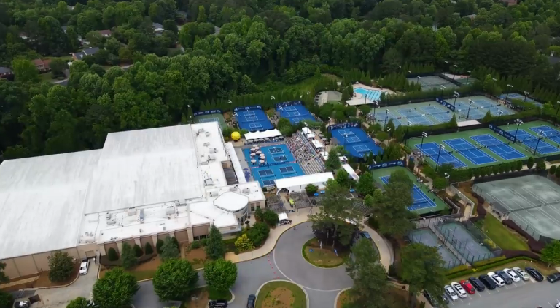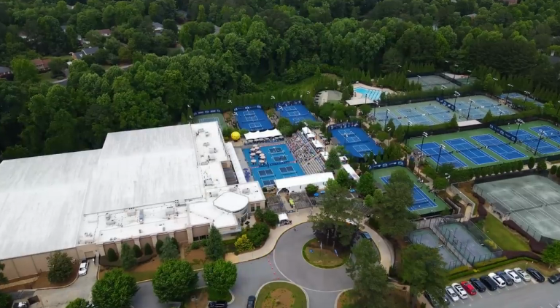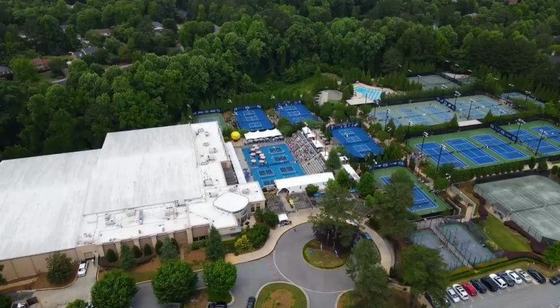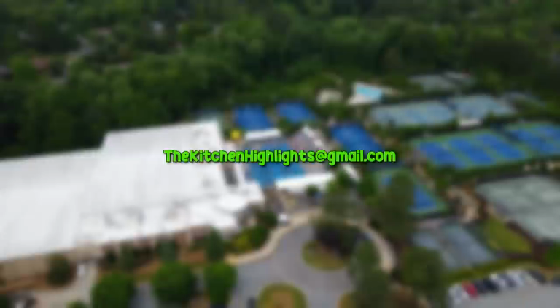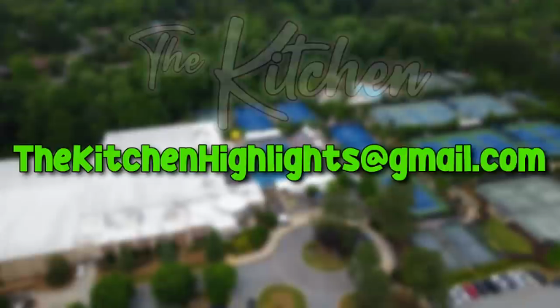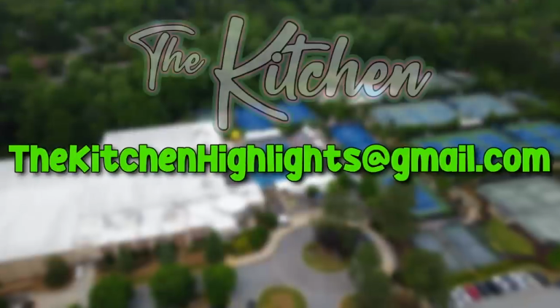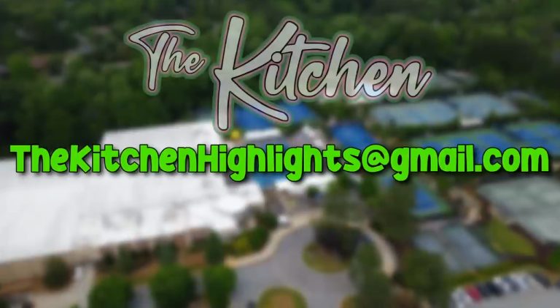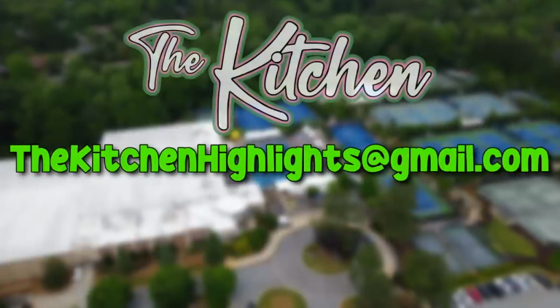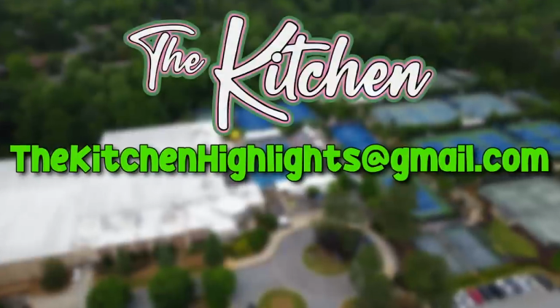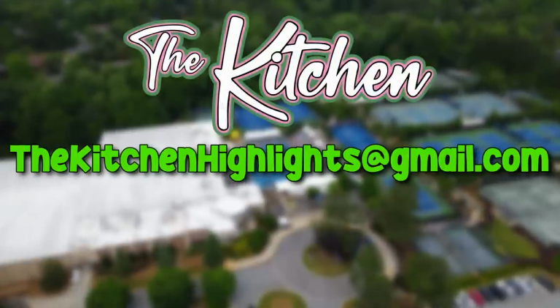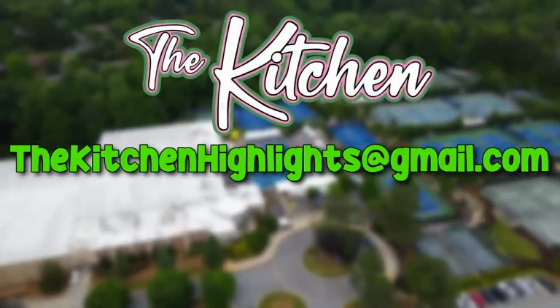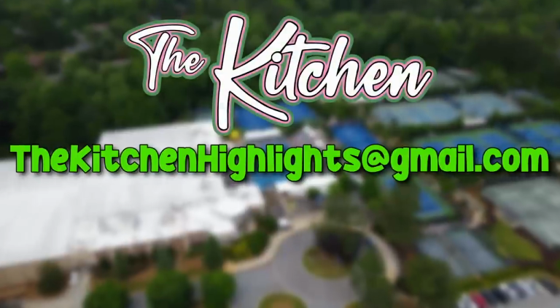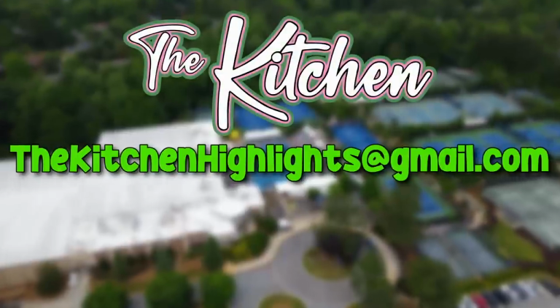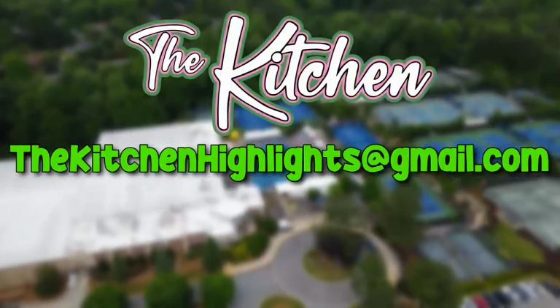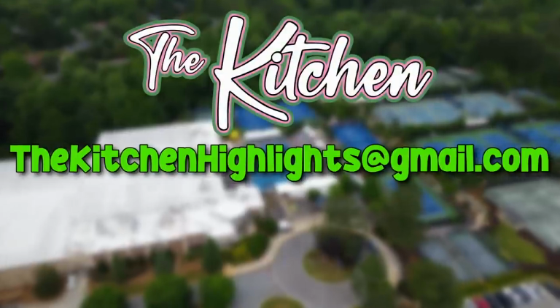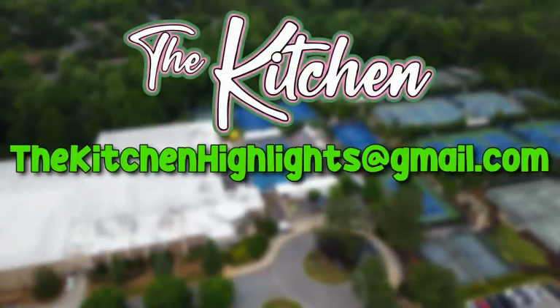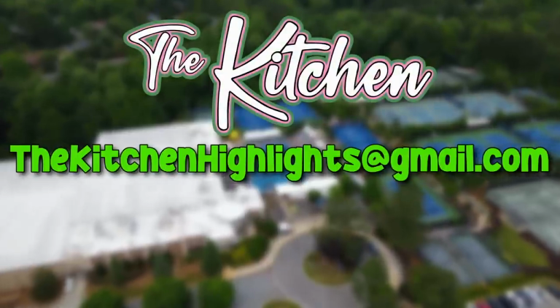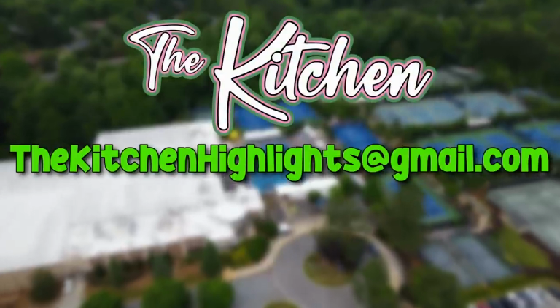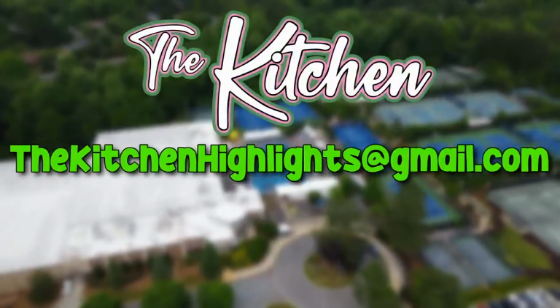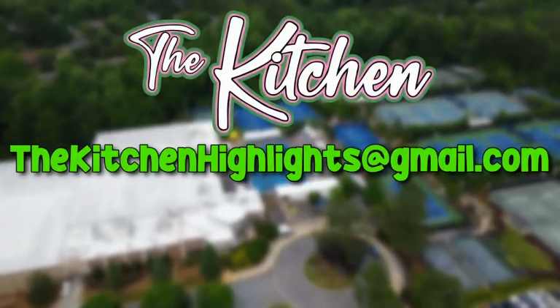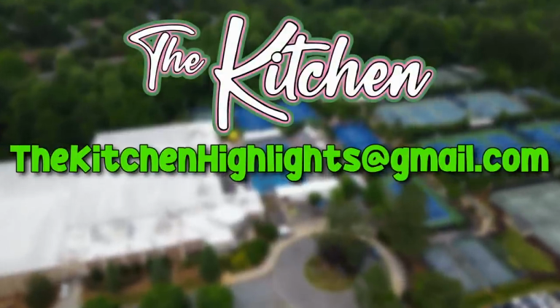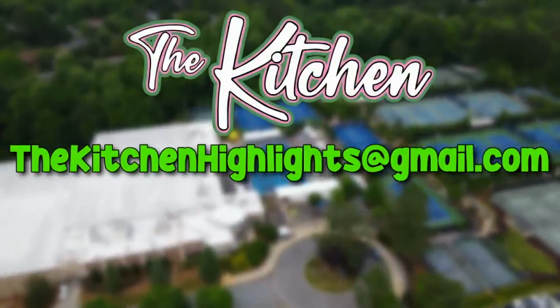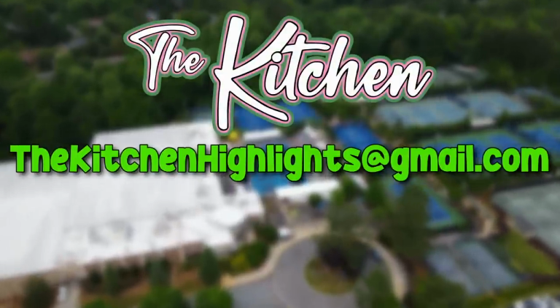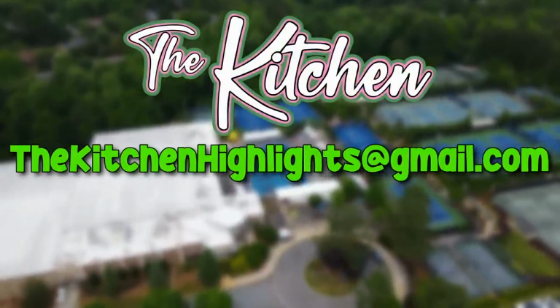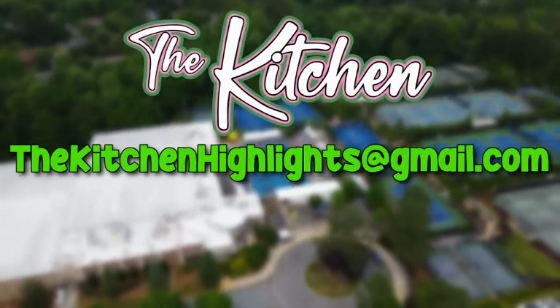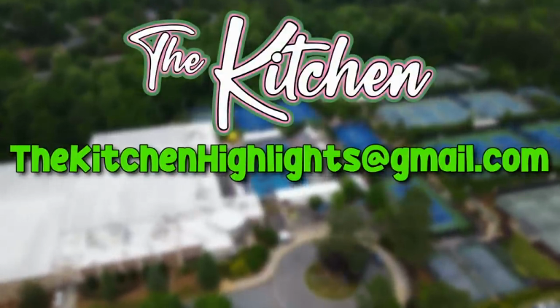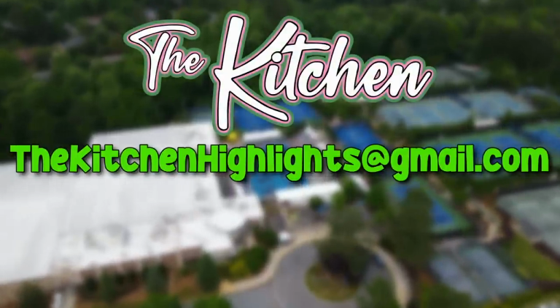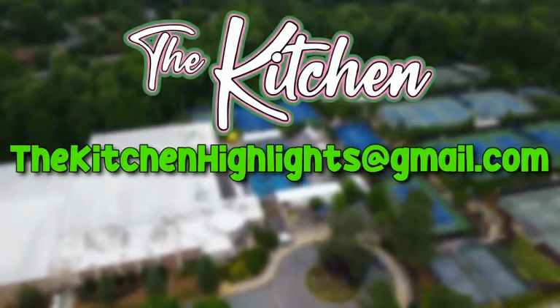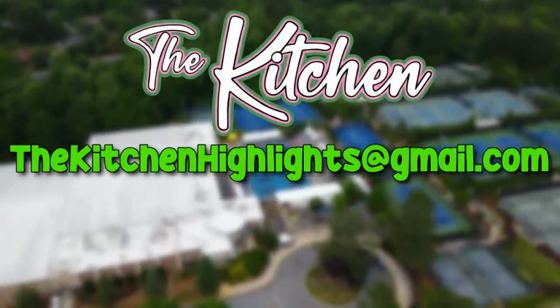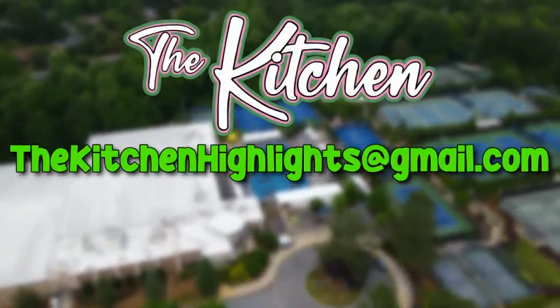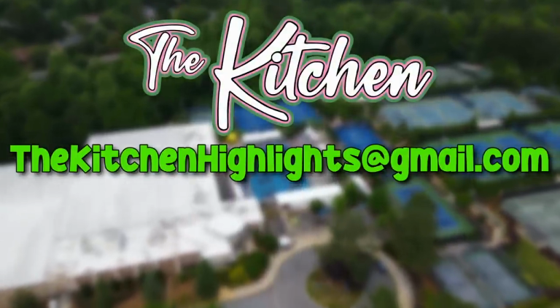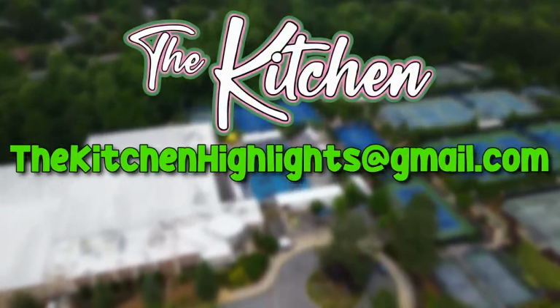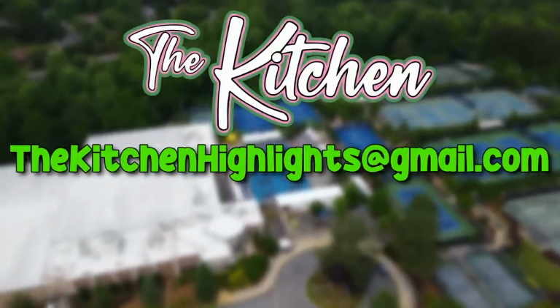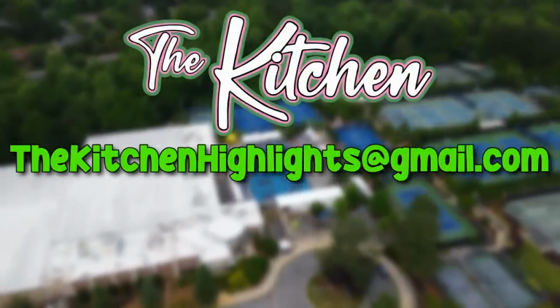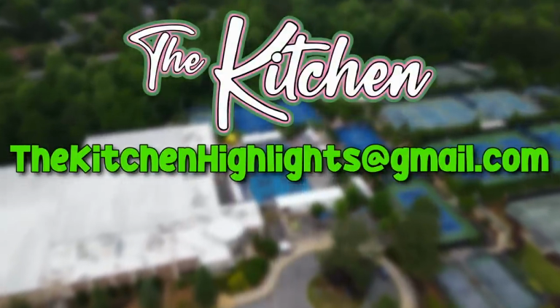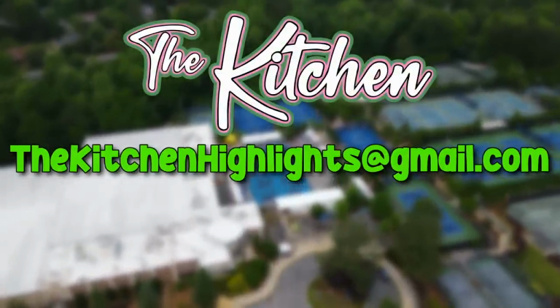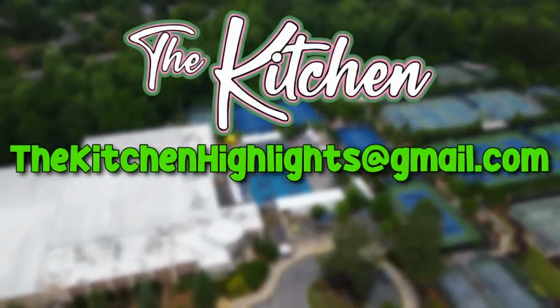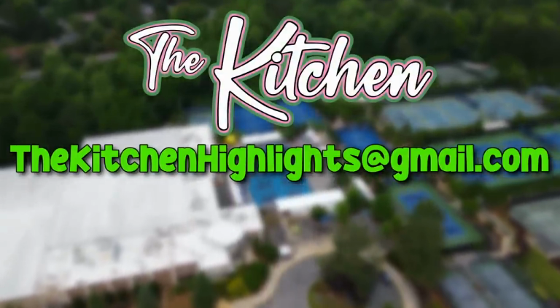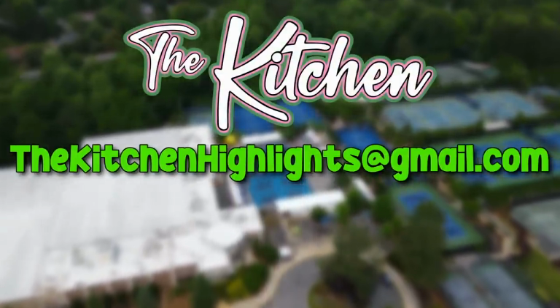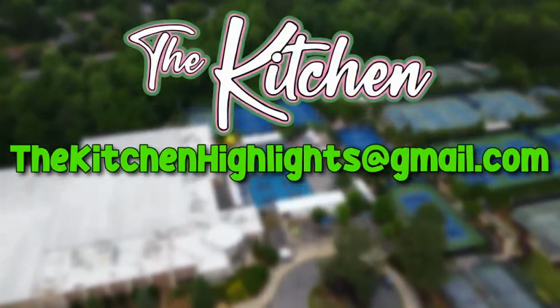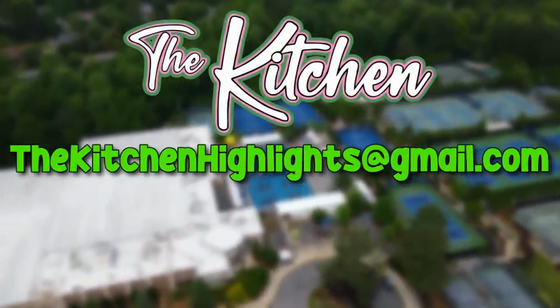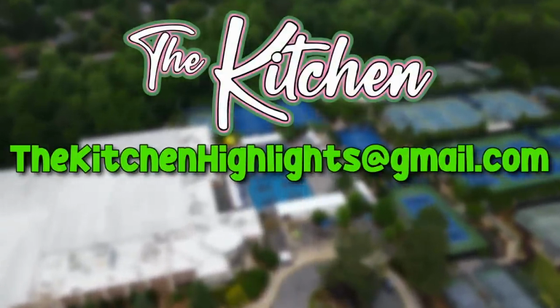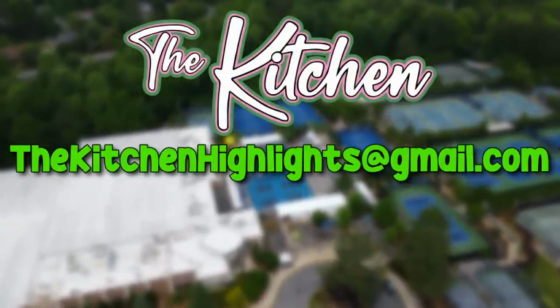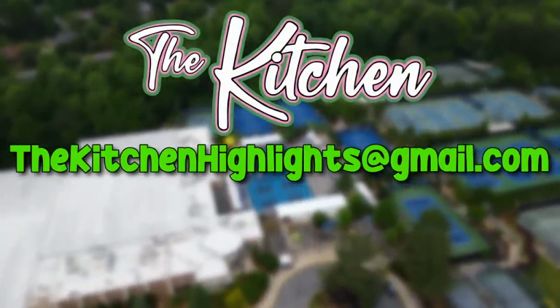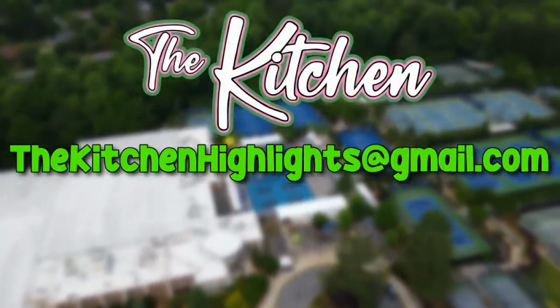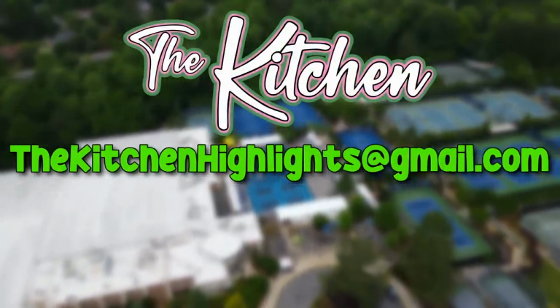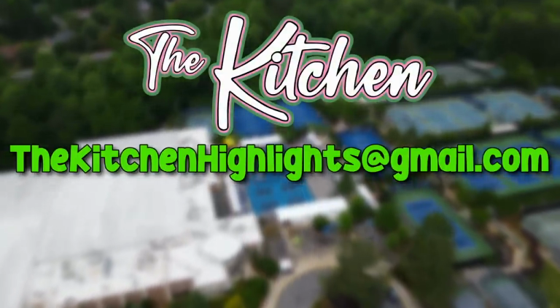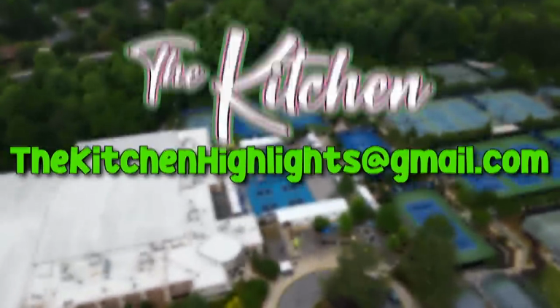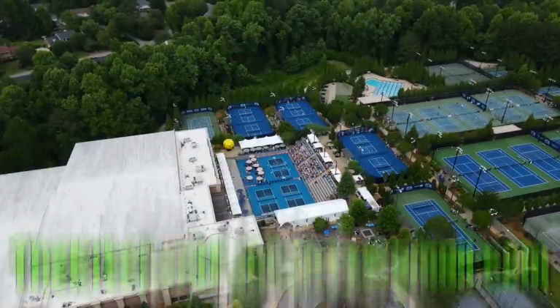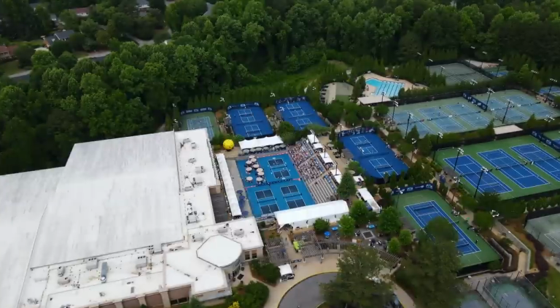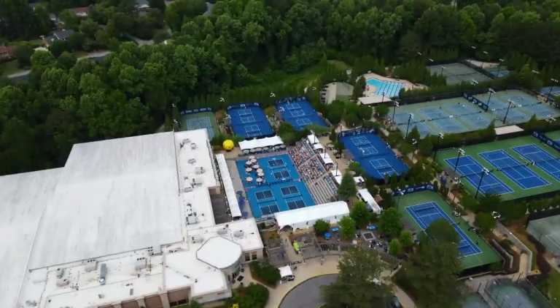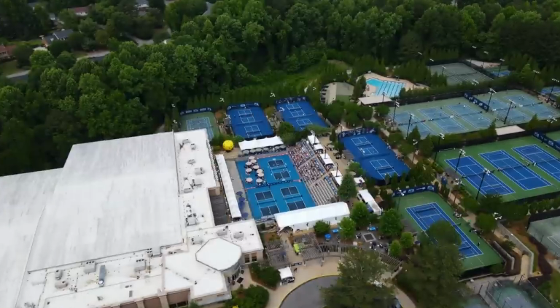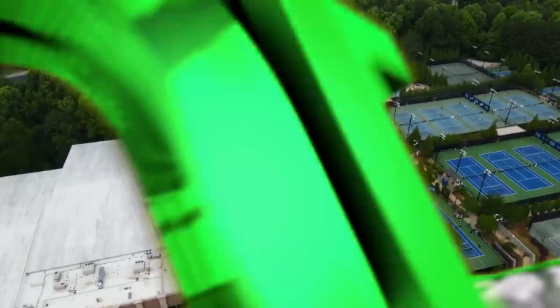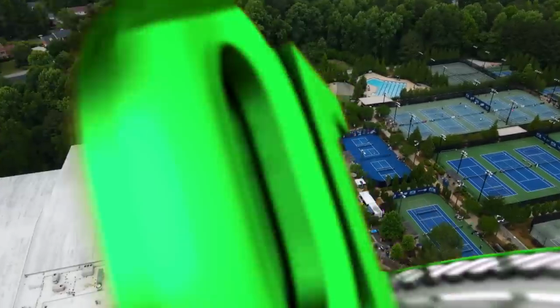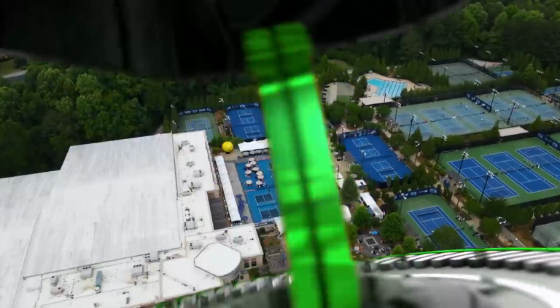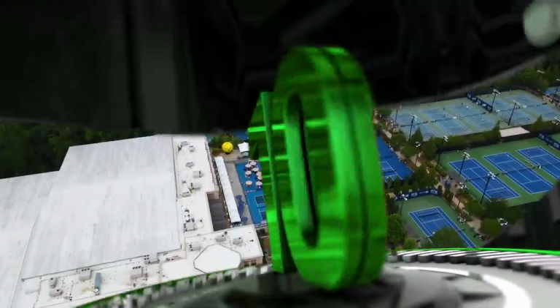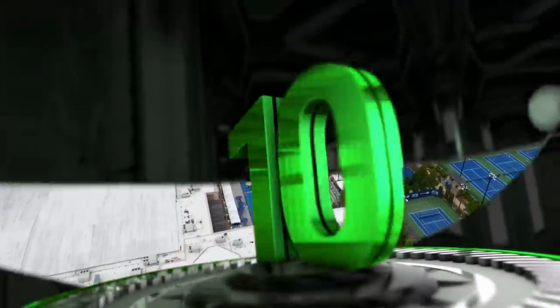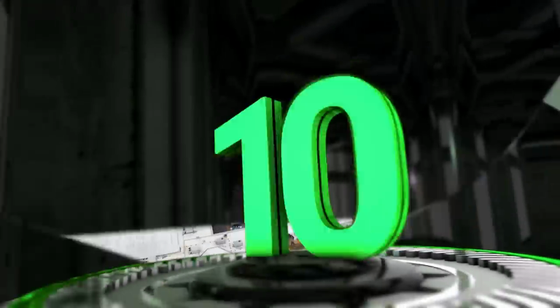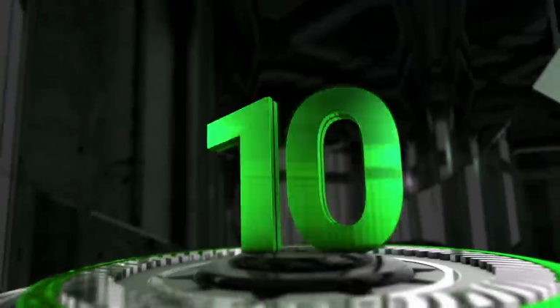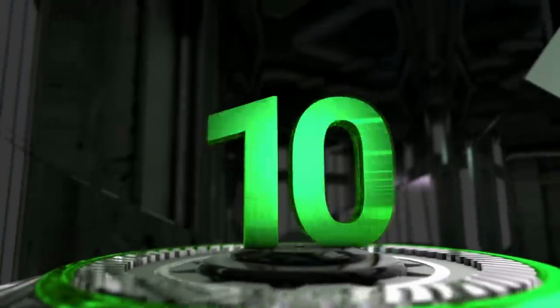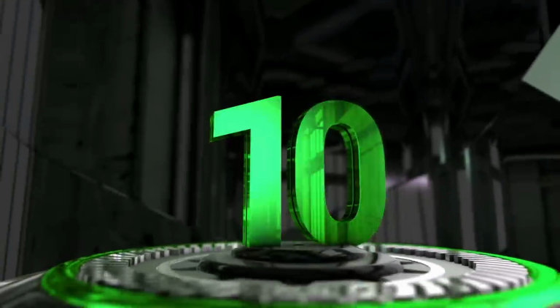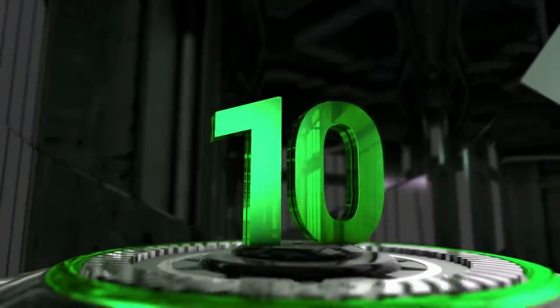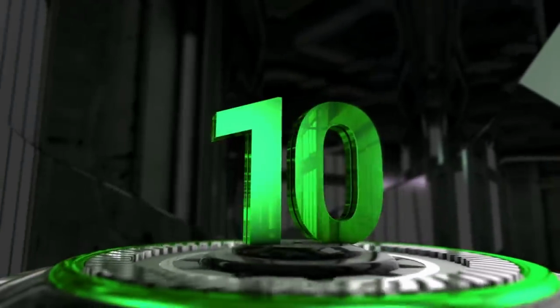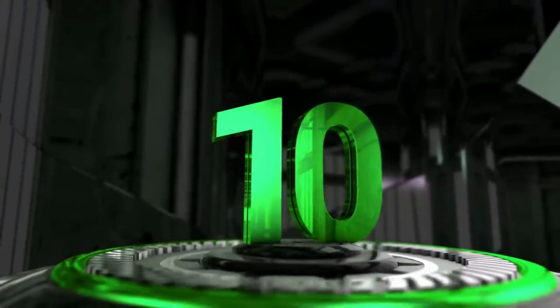If you have a clip, send it in to kitchenhighlights@gmail.com and check the description for more details on how to submit your highlights.